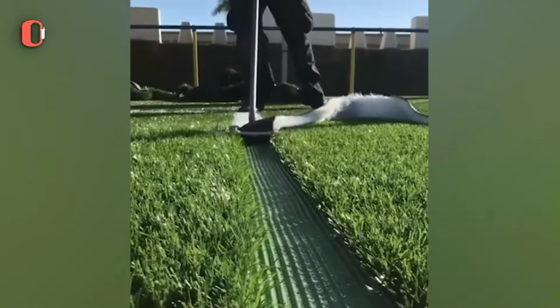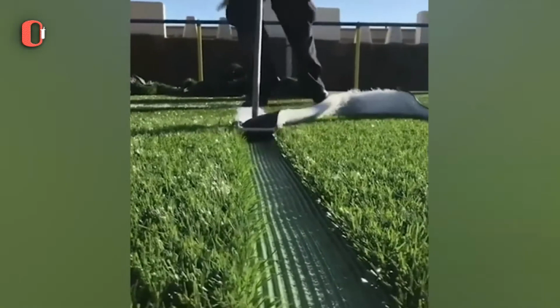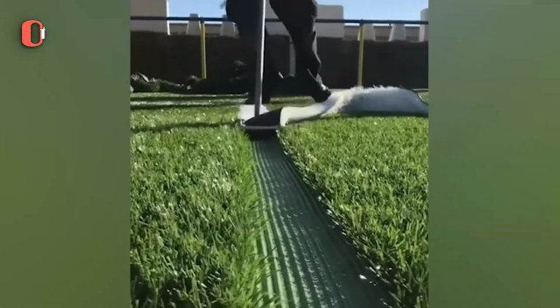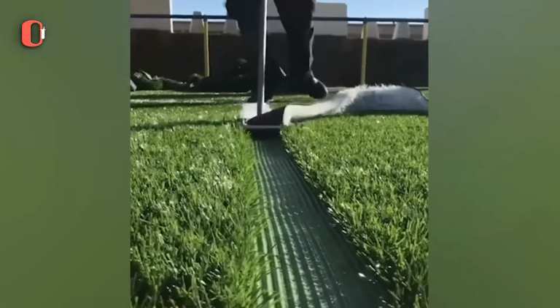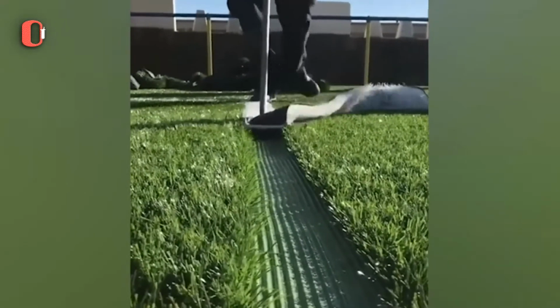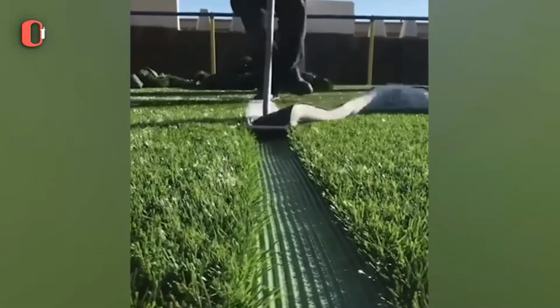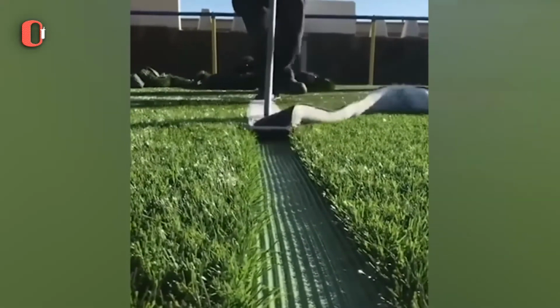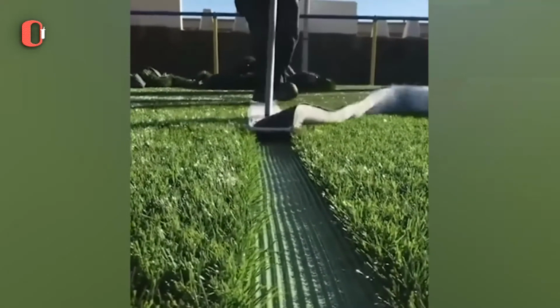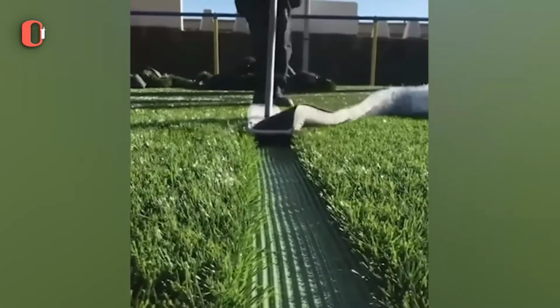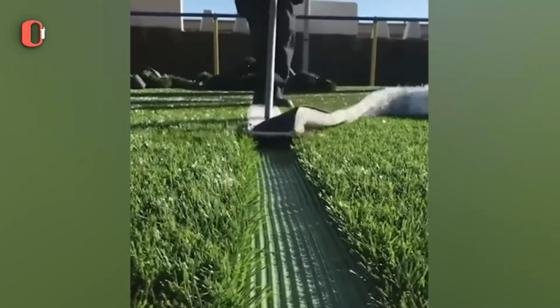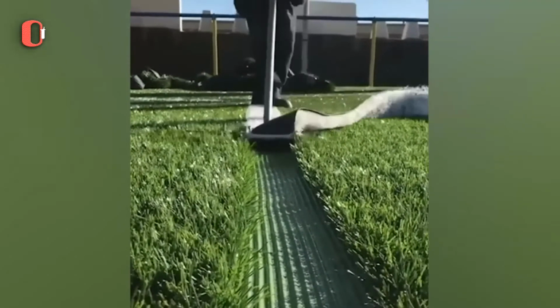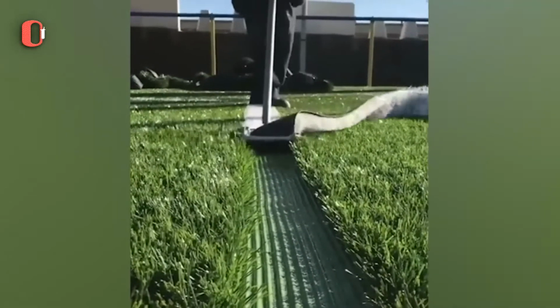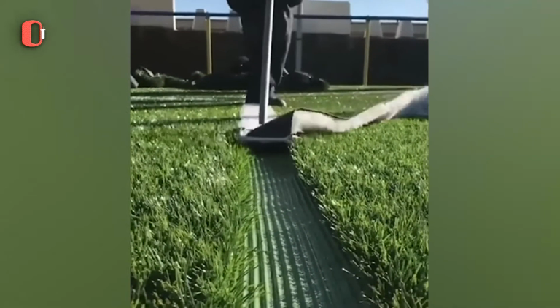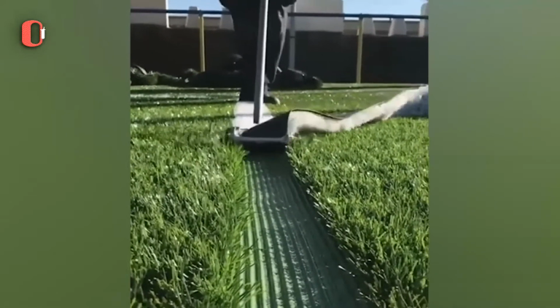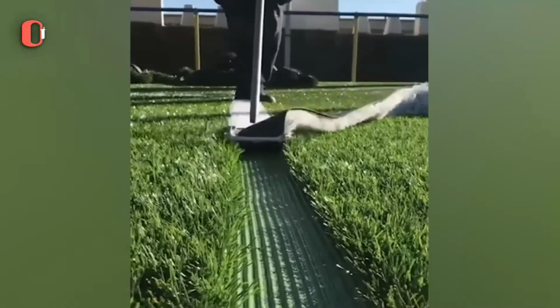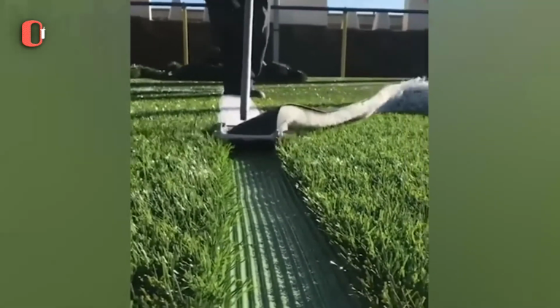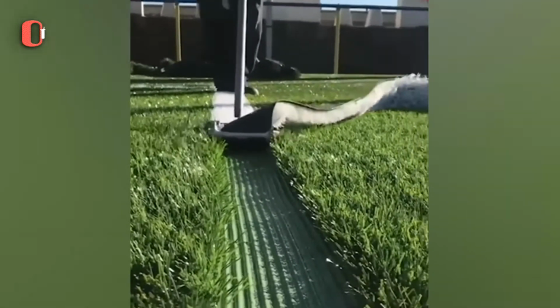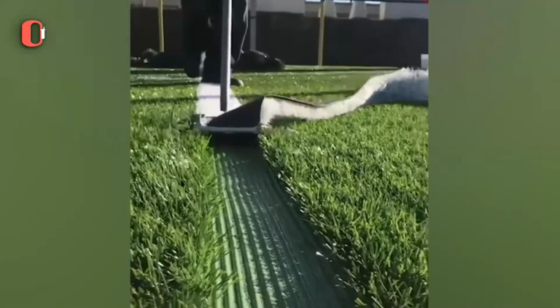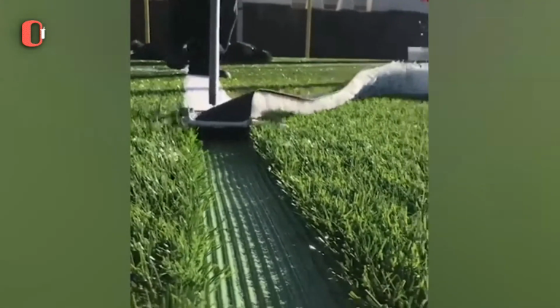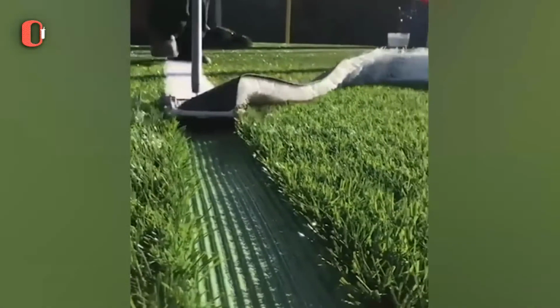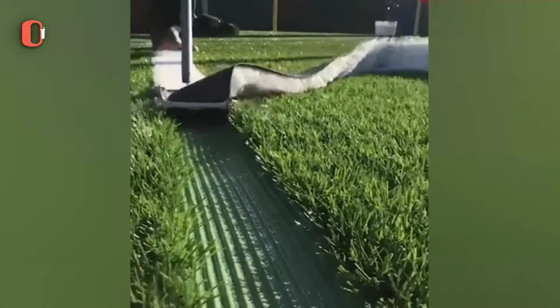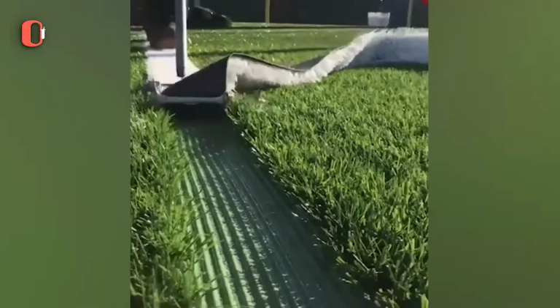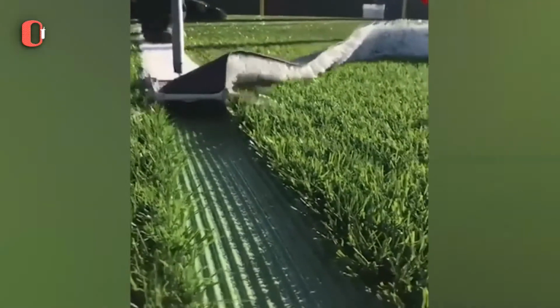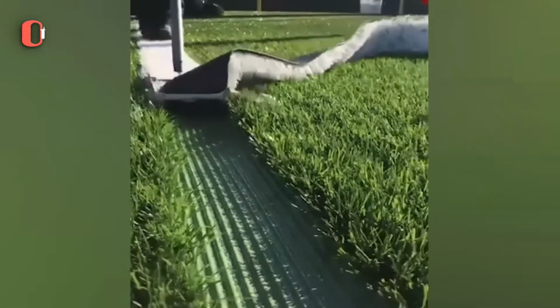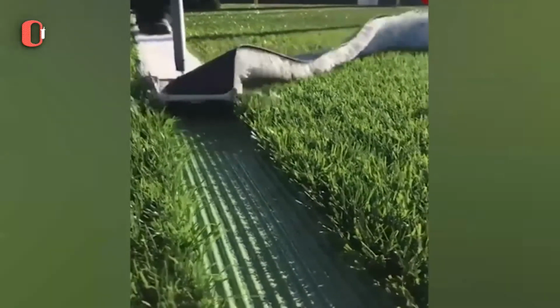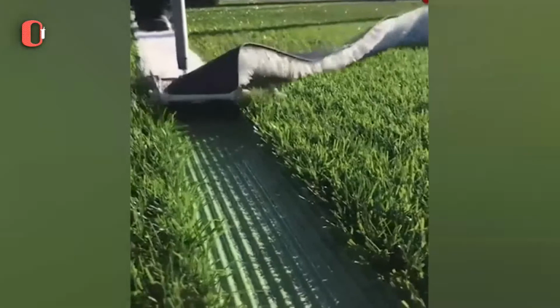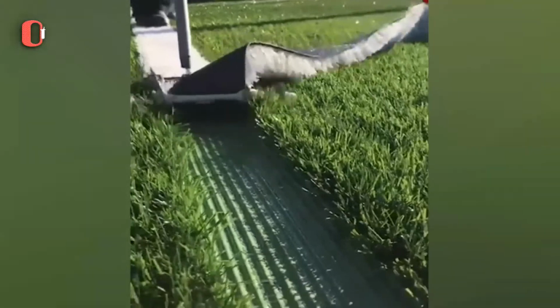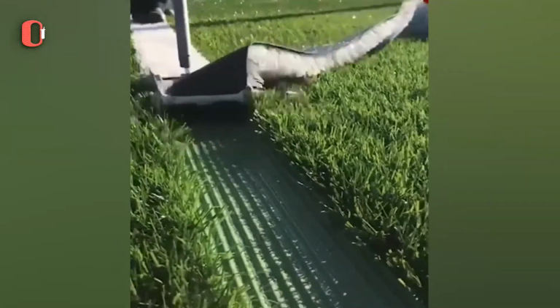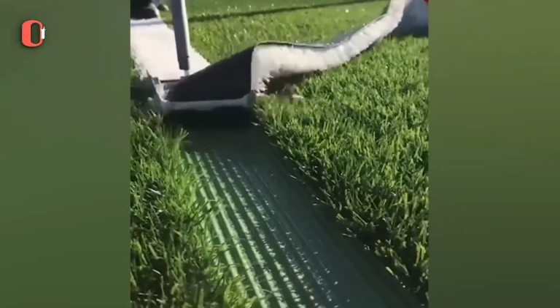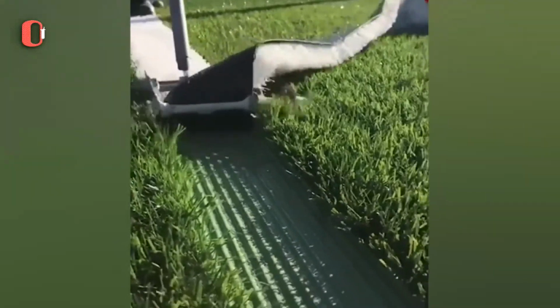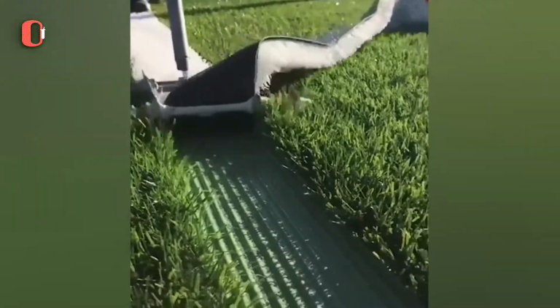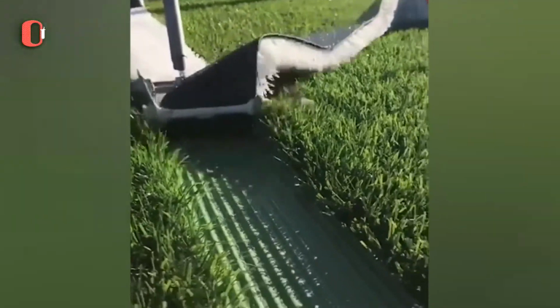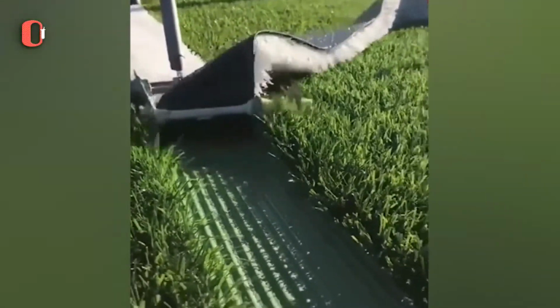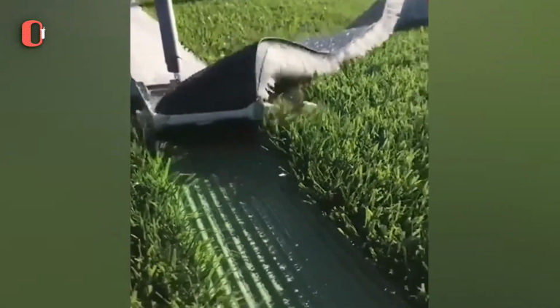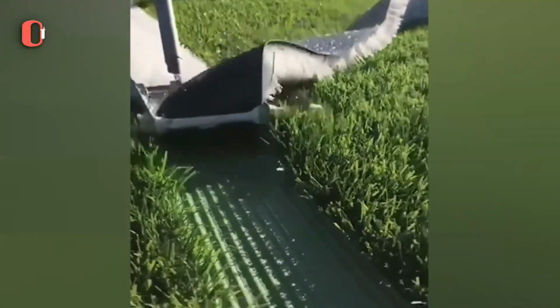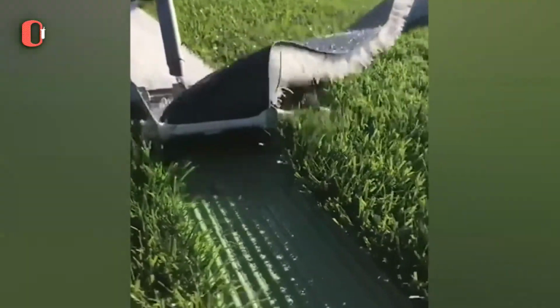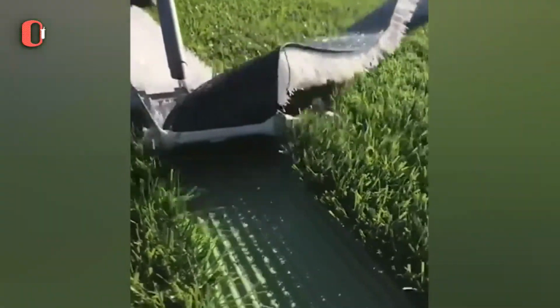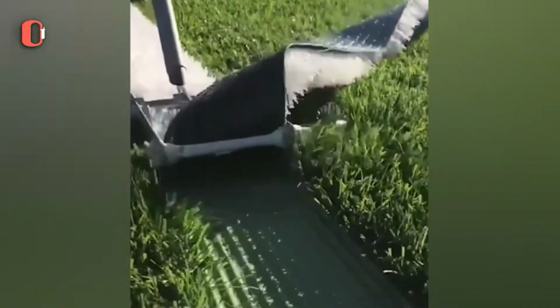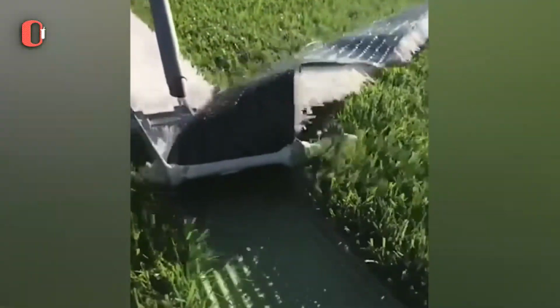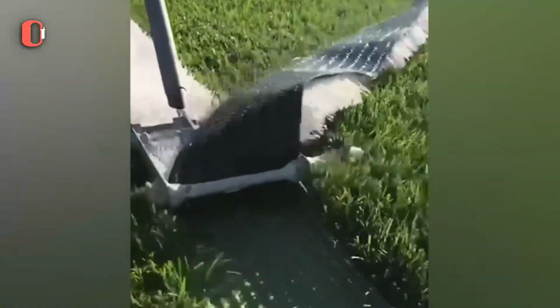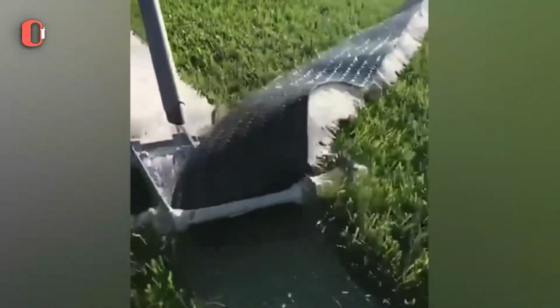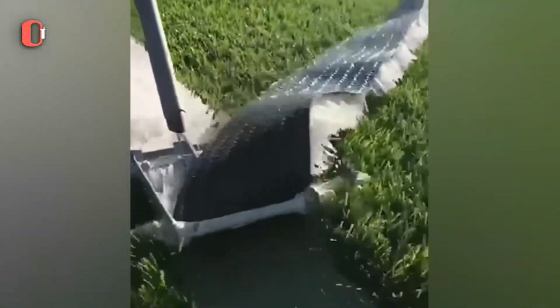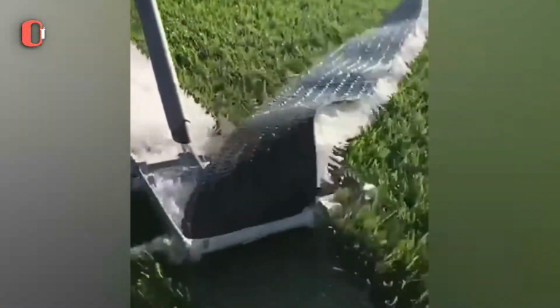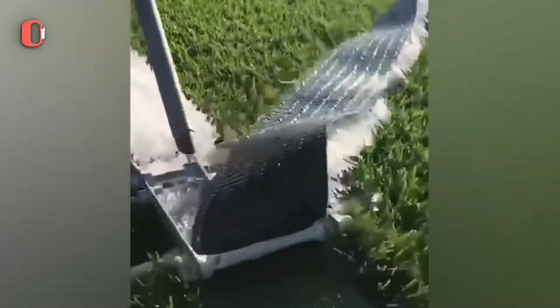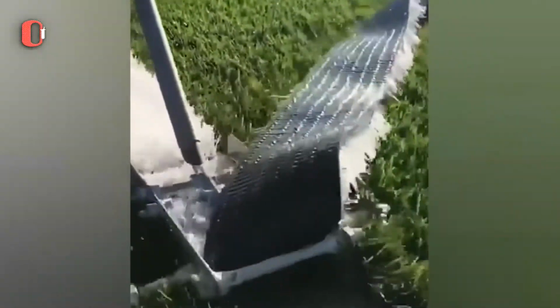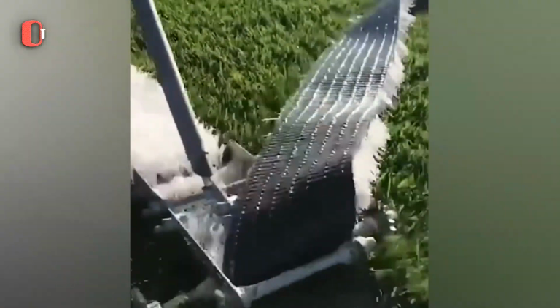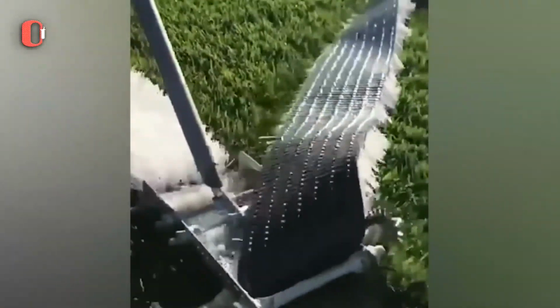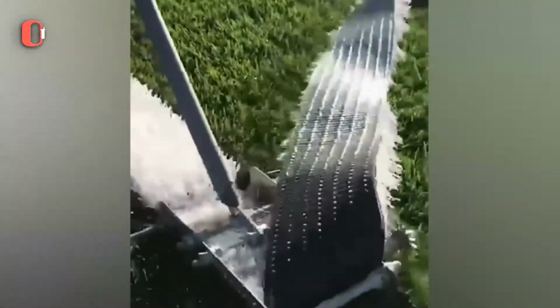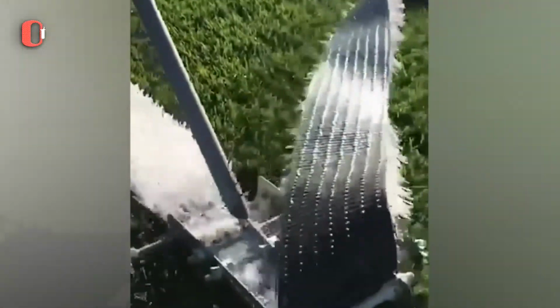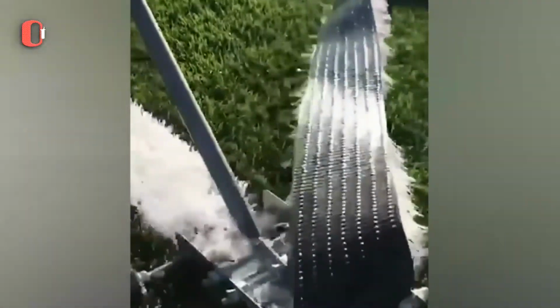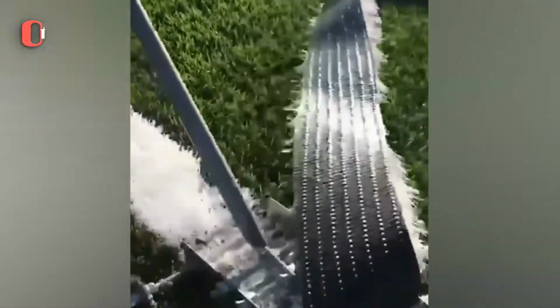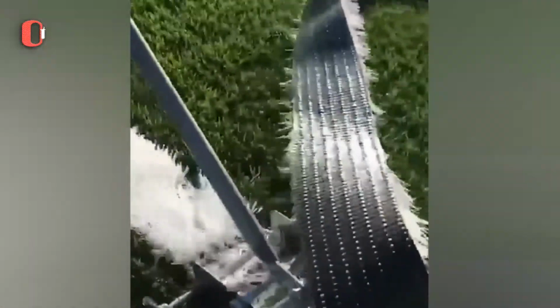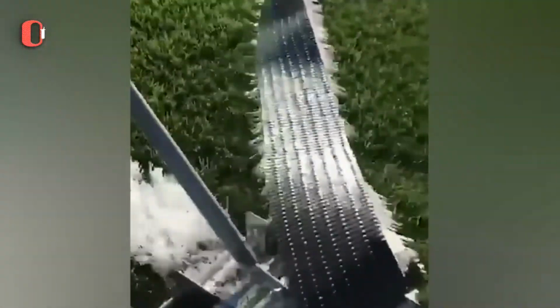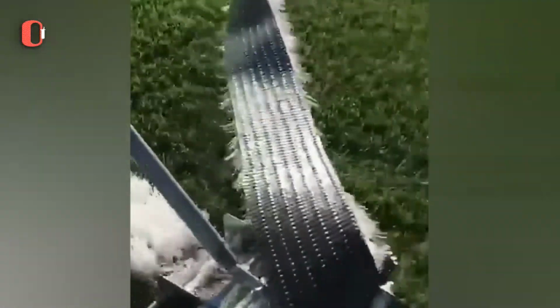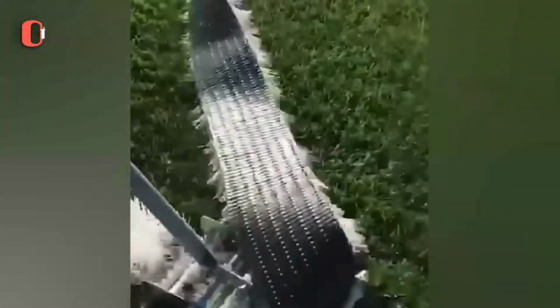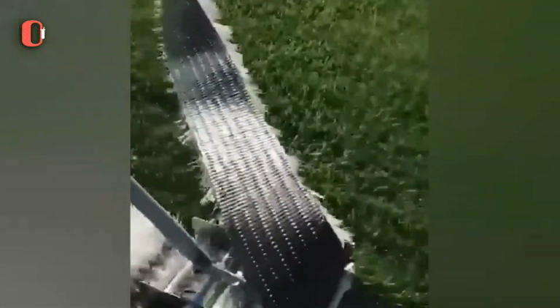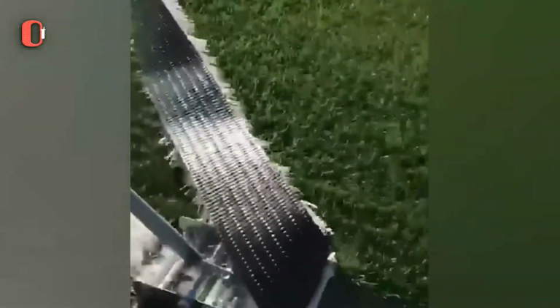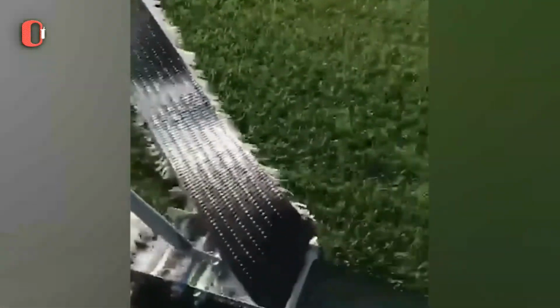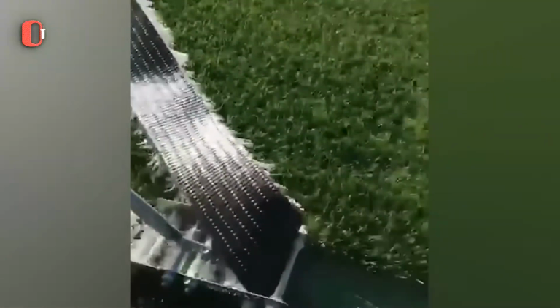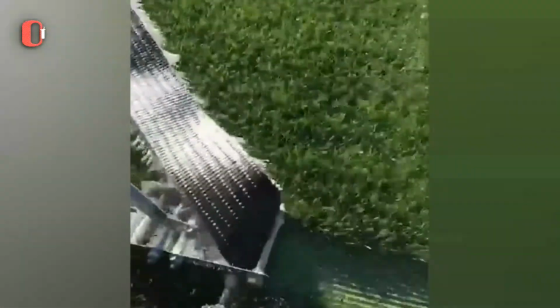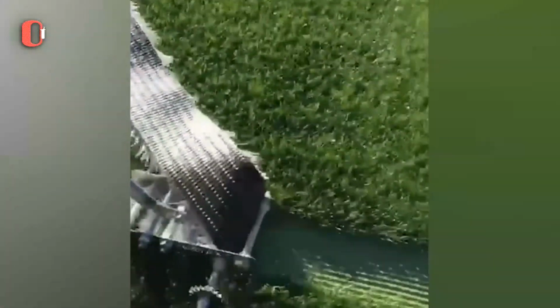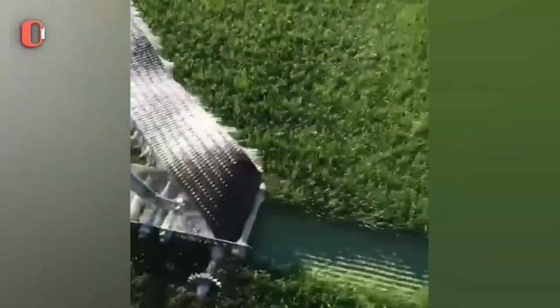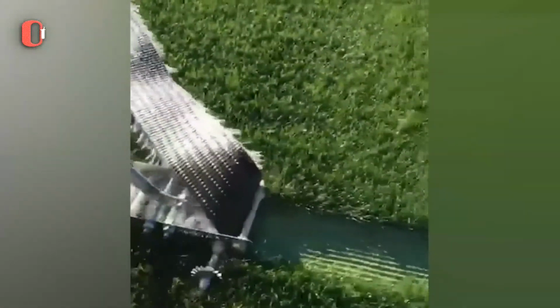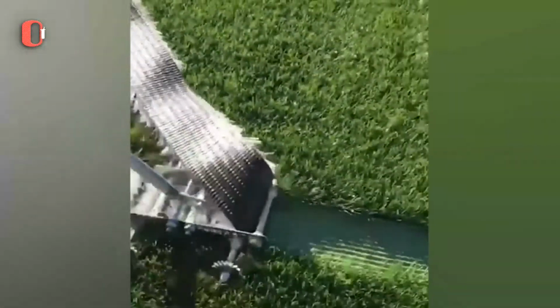To complete this turf installation, they added white grass to the field lines since it is more robust and resistant than paint.